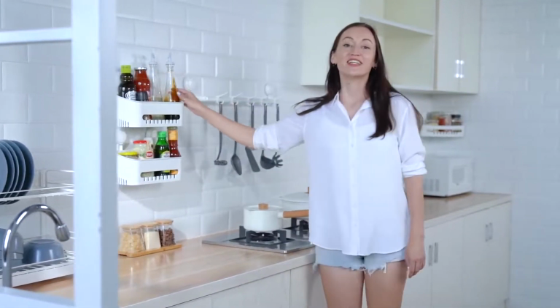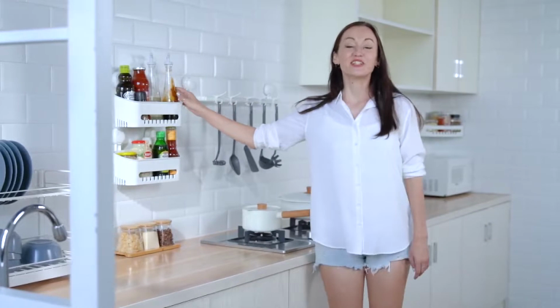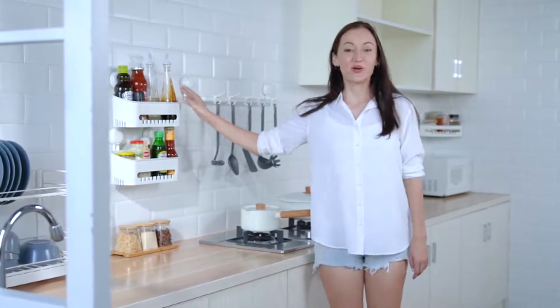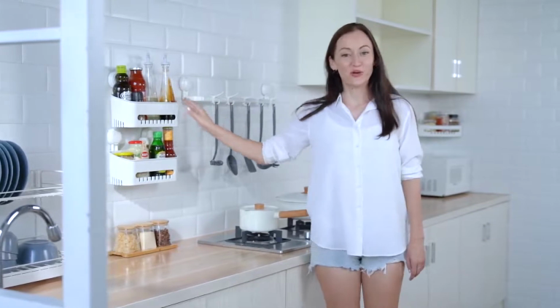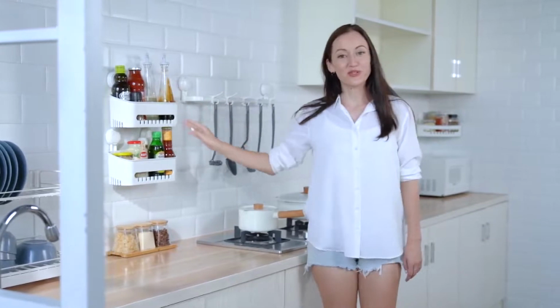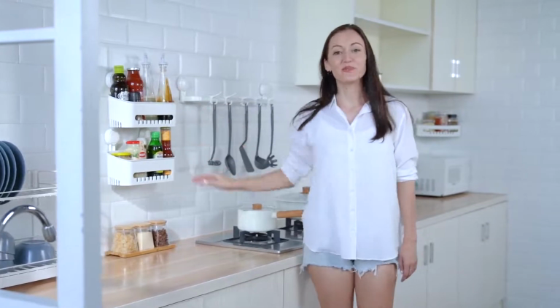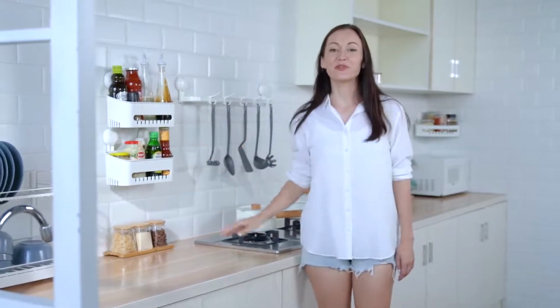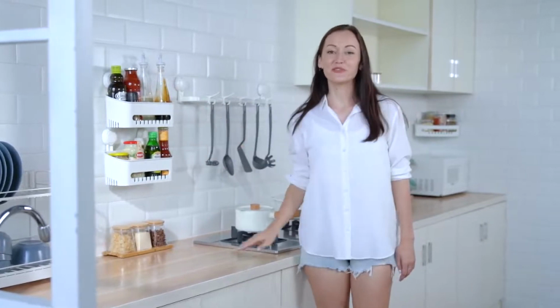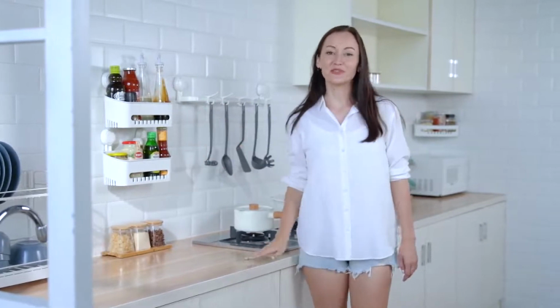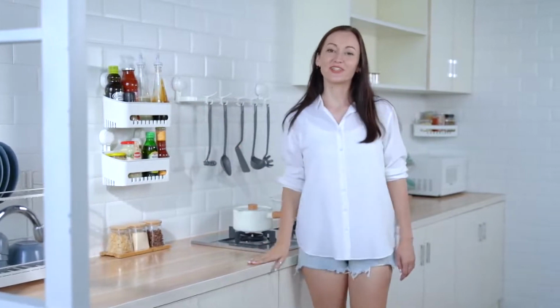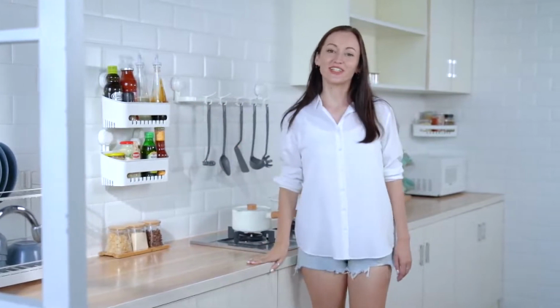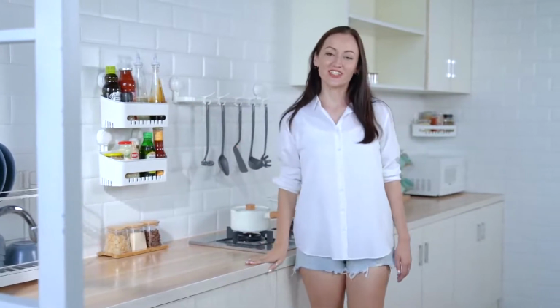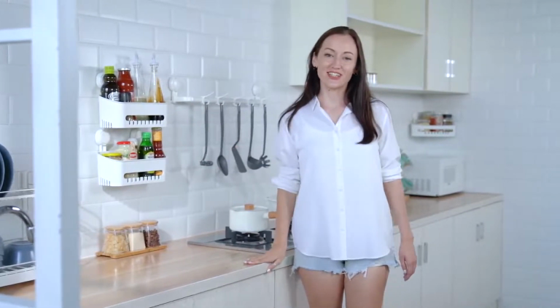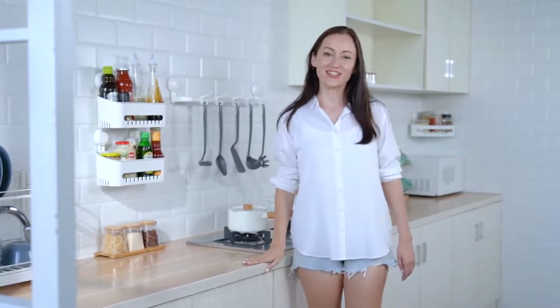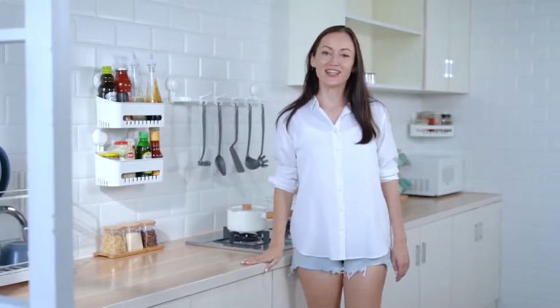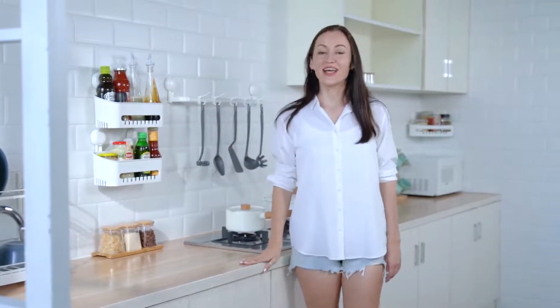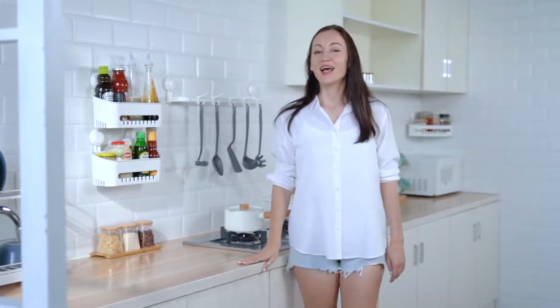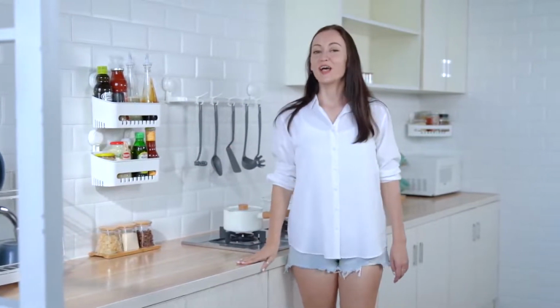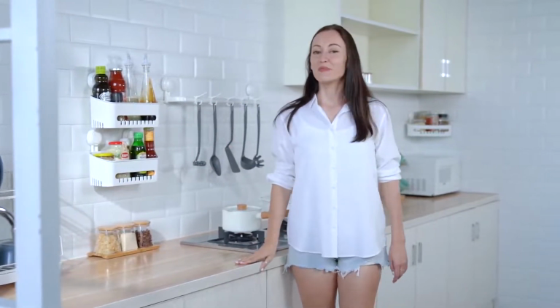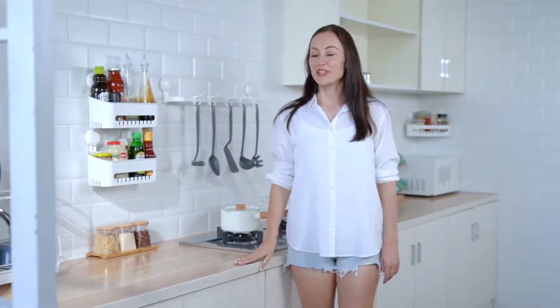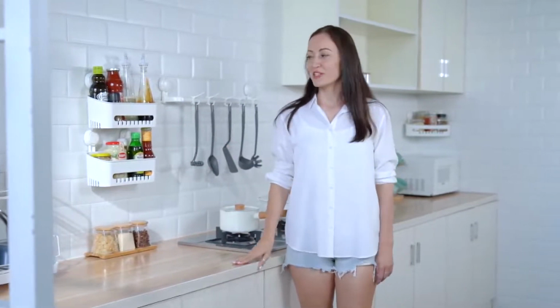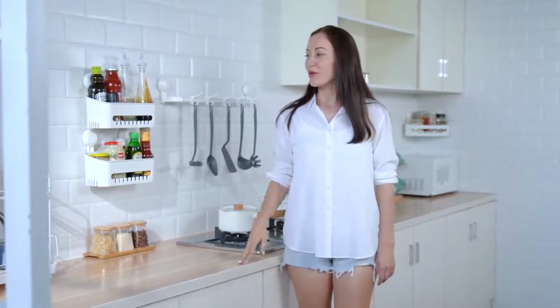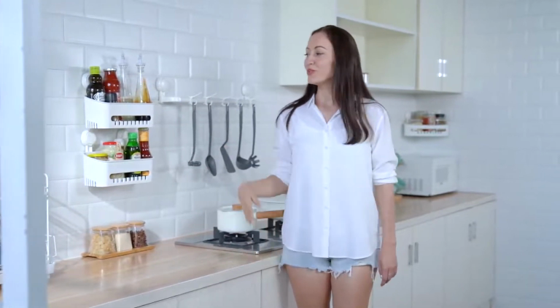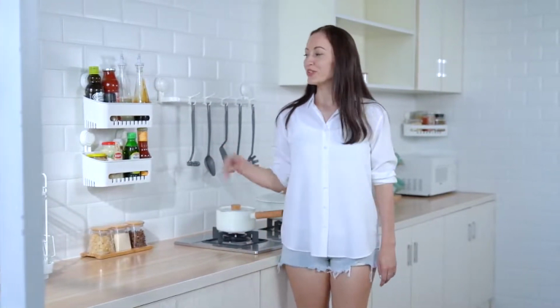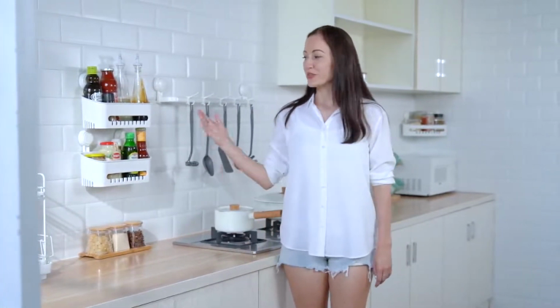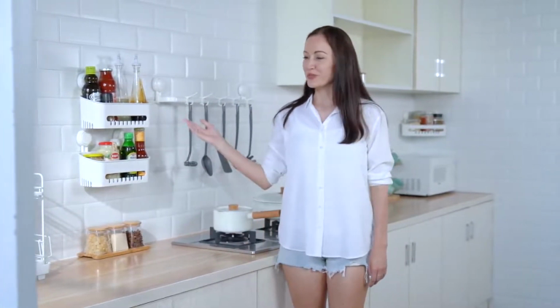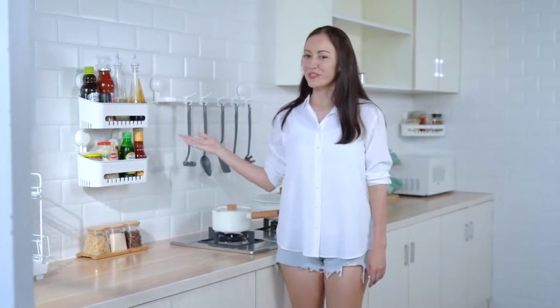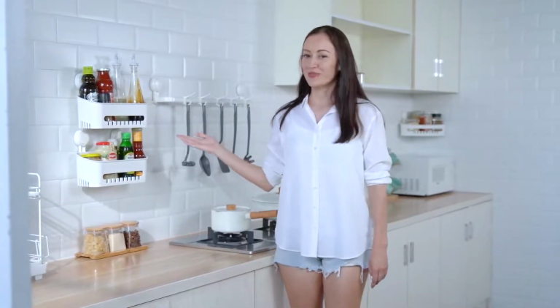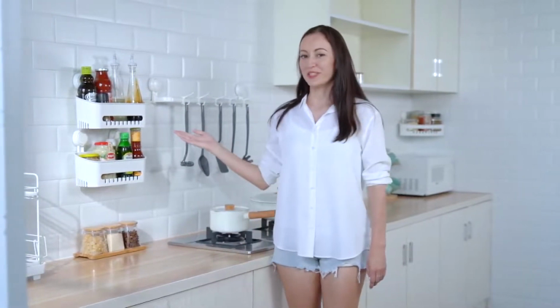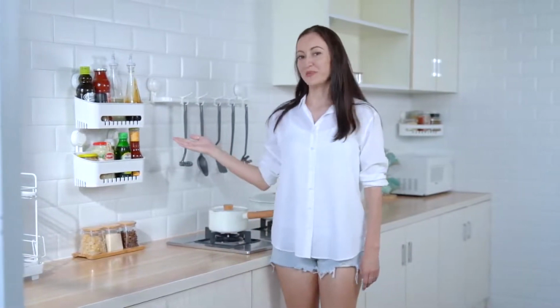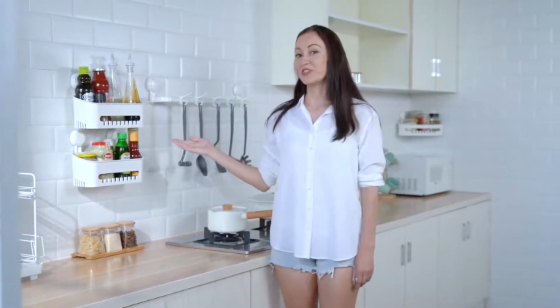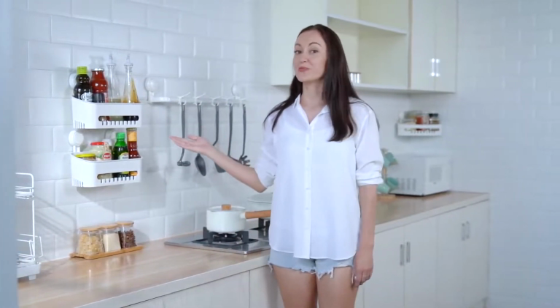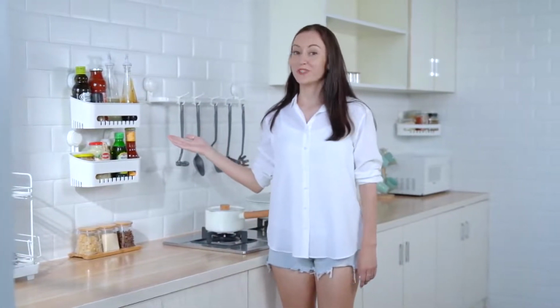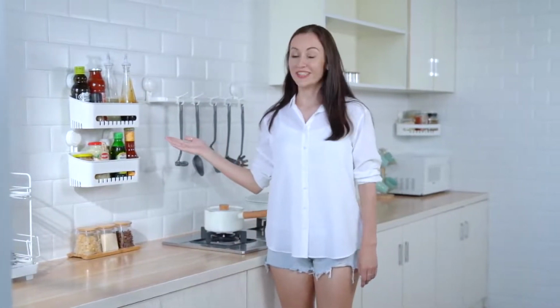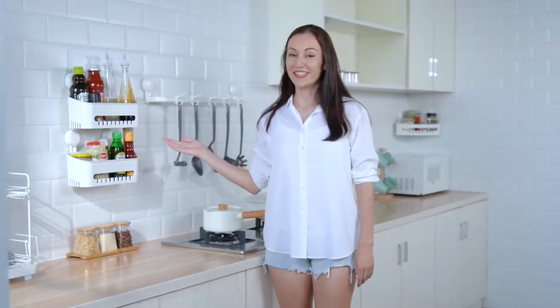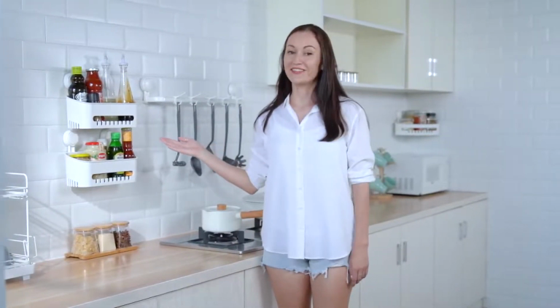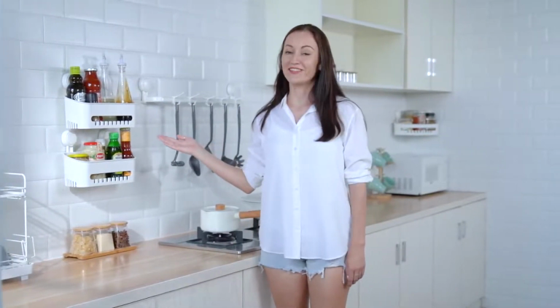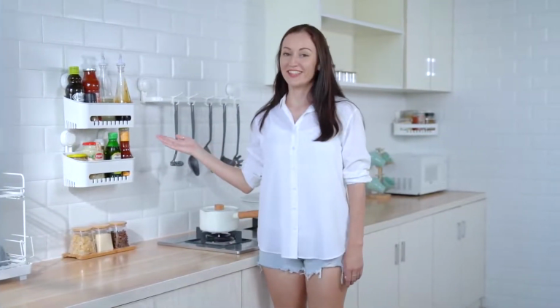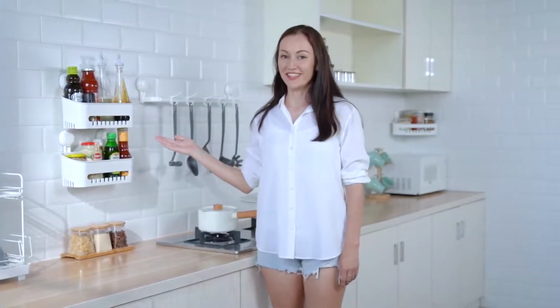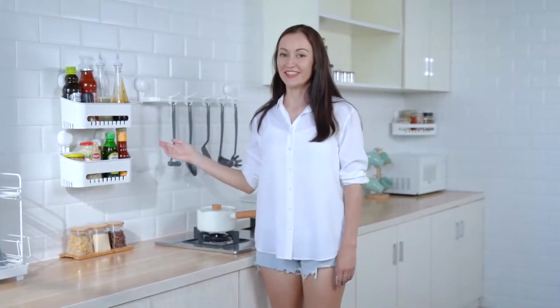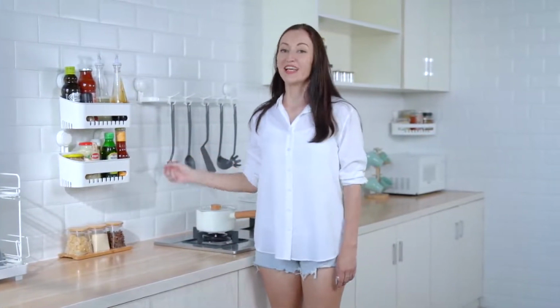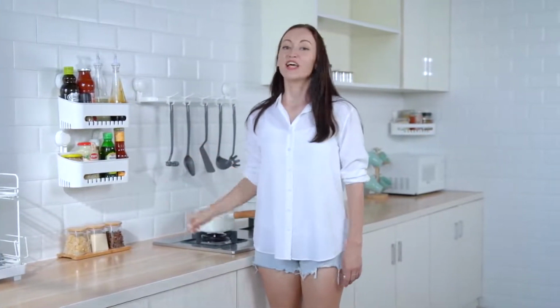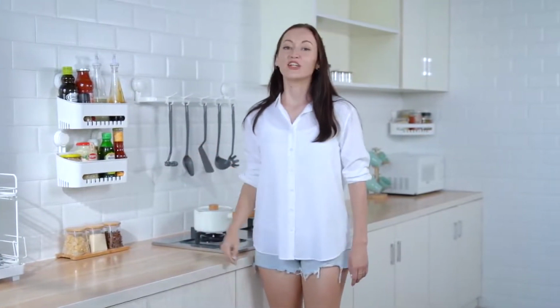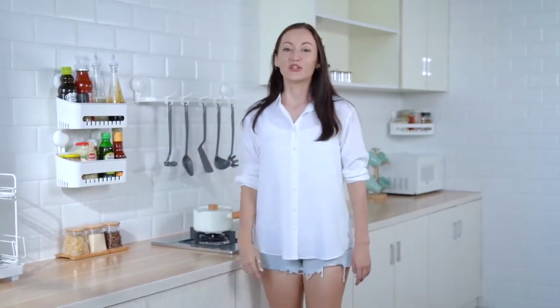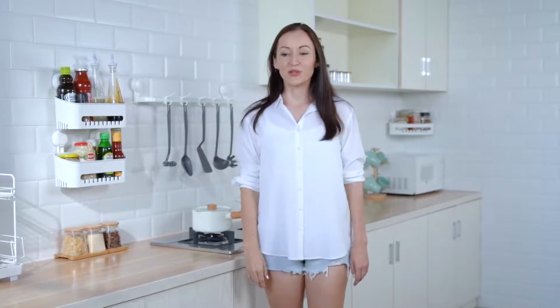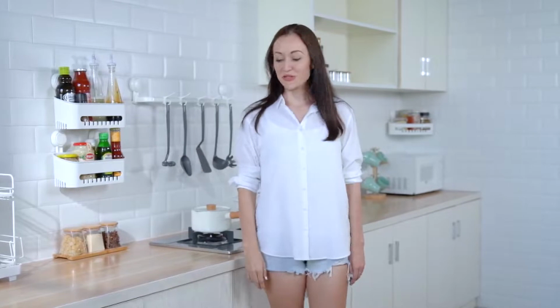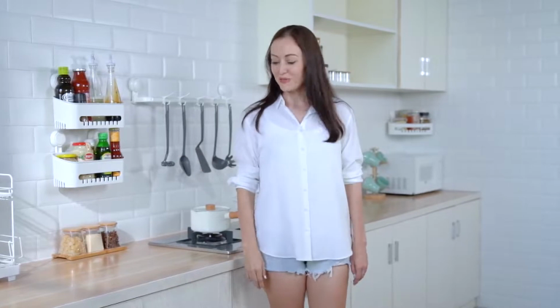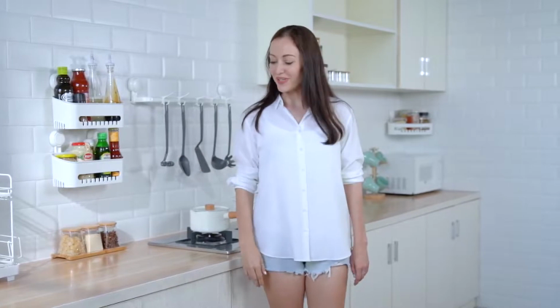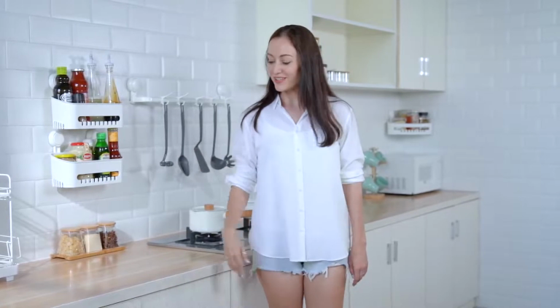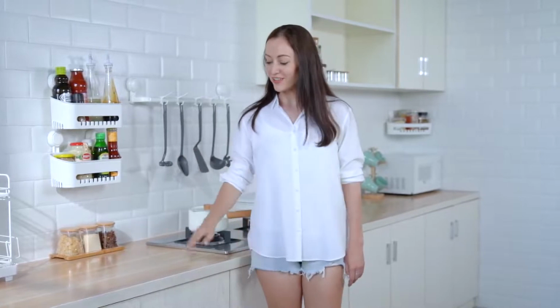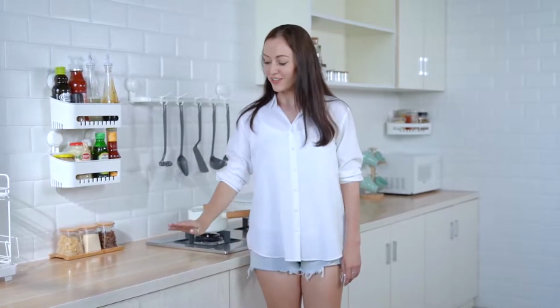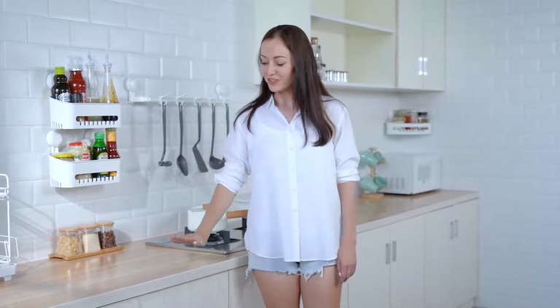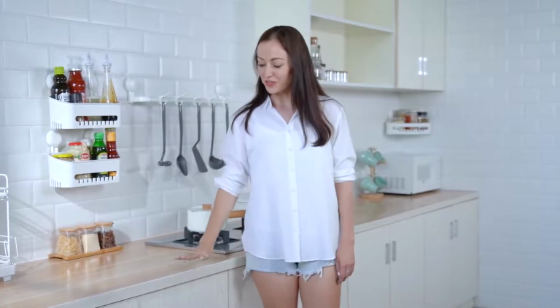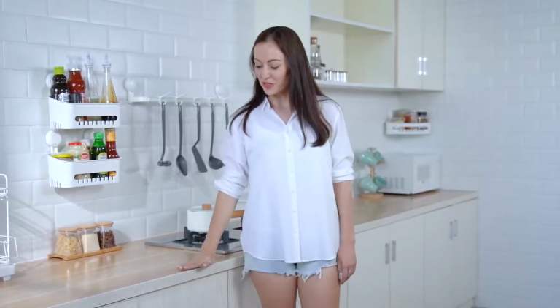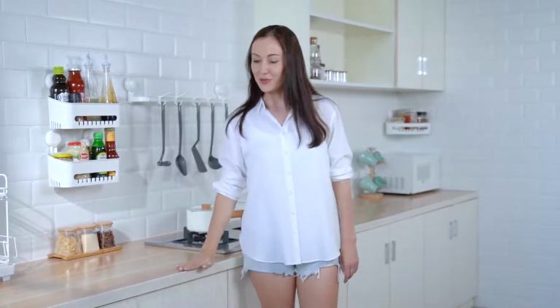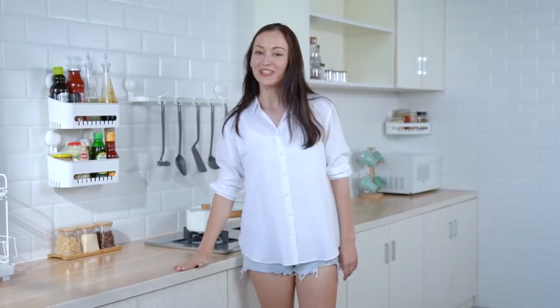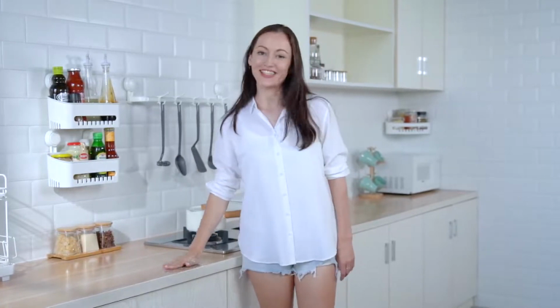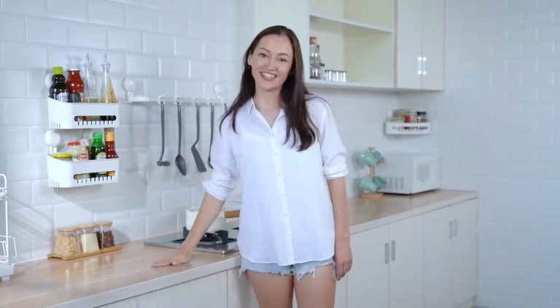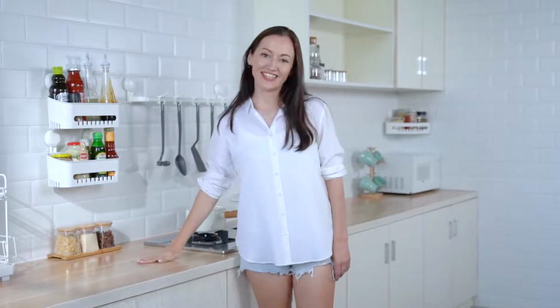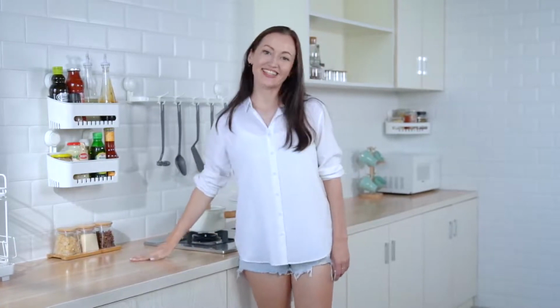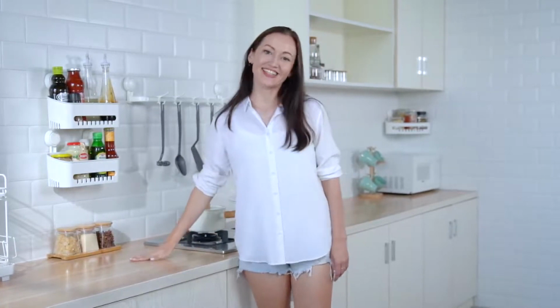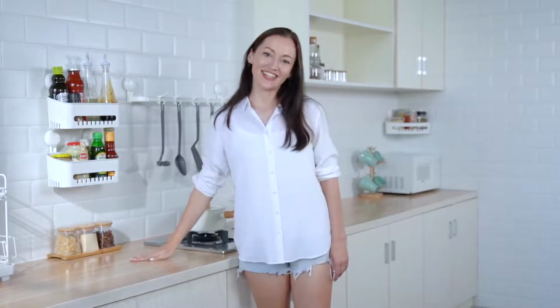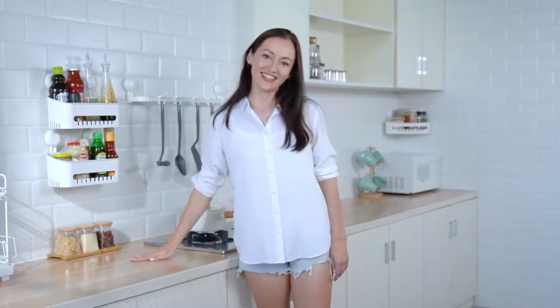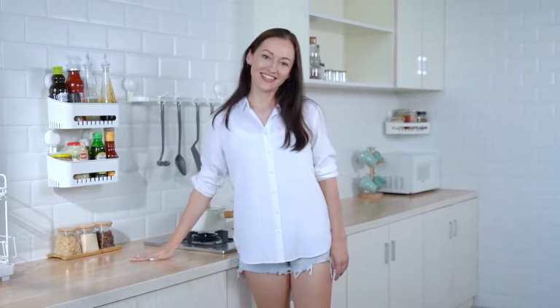It is also perfect for kitchens. I place all the cruets on it, which is really convenient, and it also makes the countertop clean and tidy.